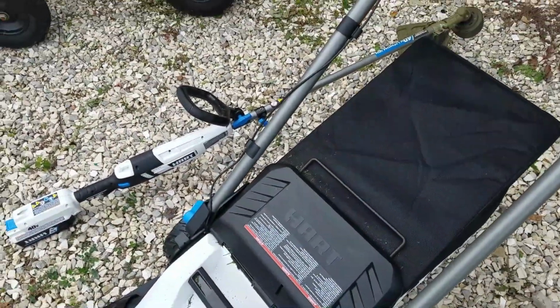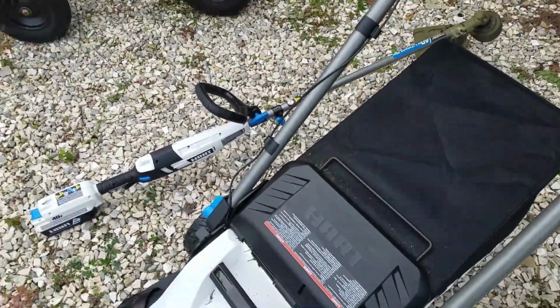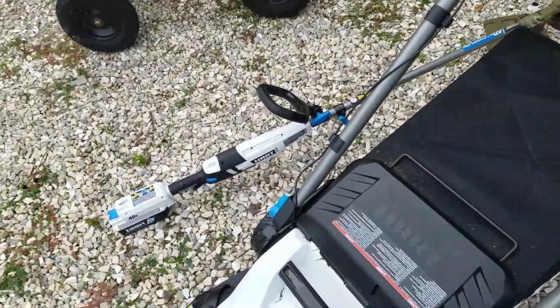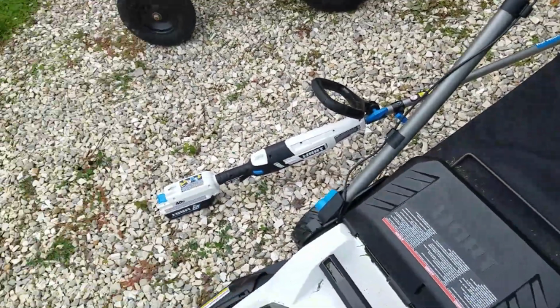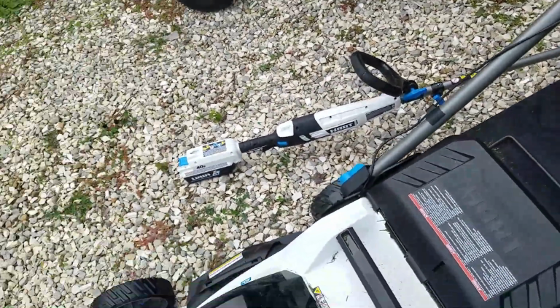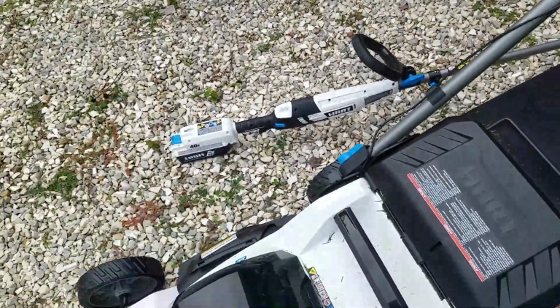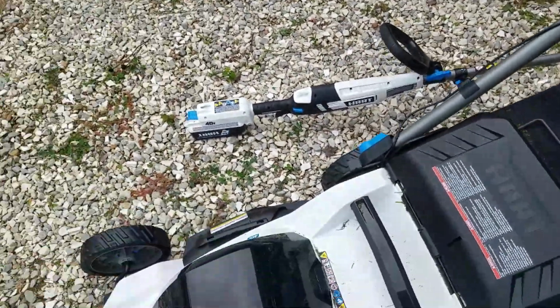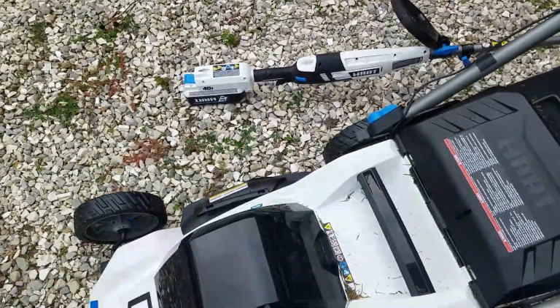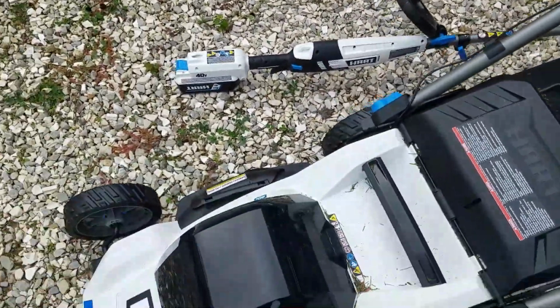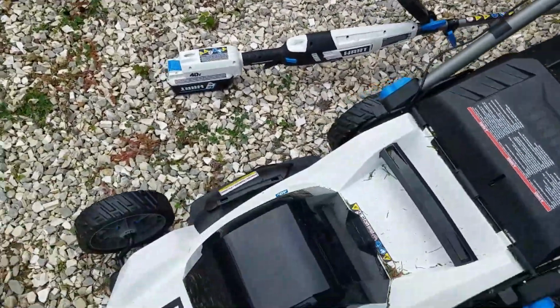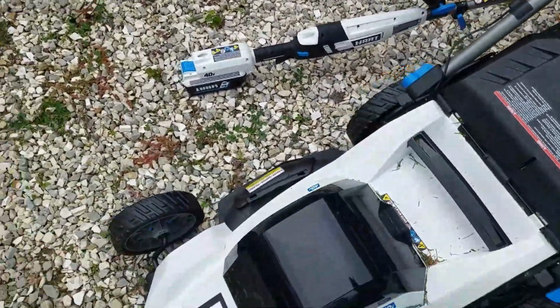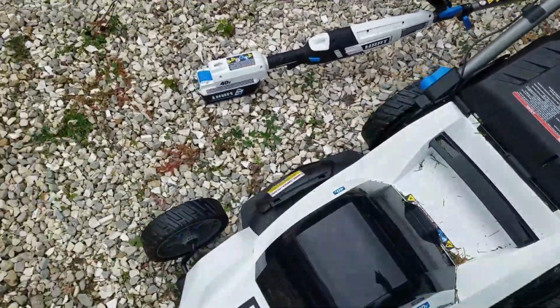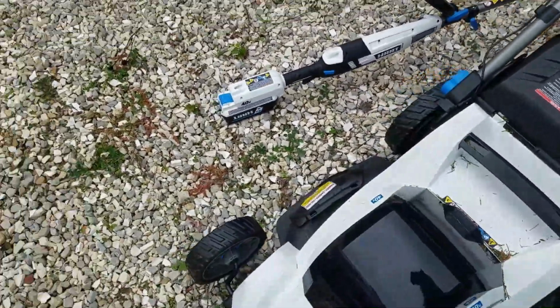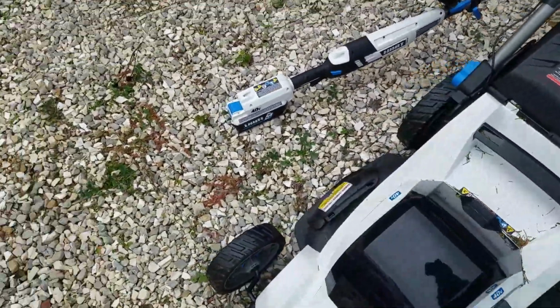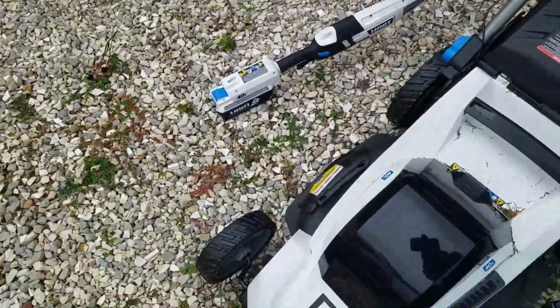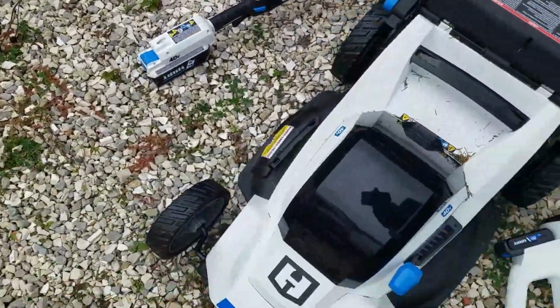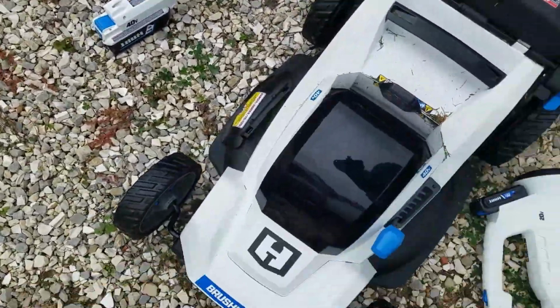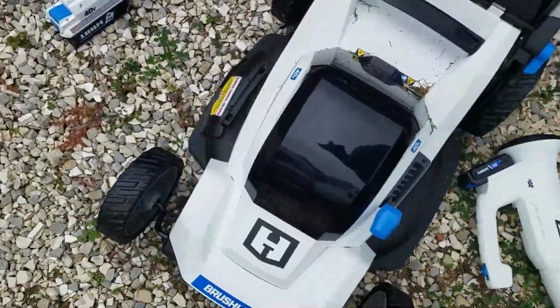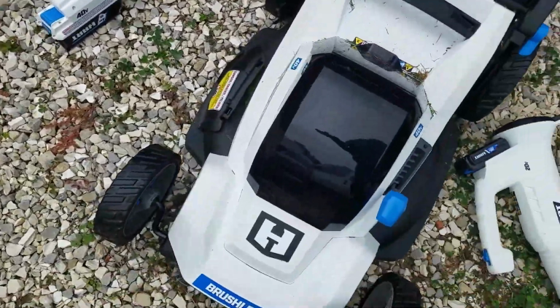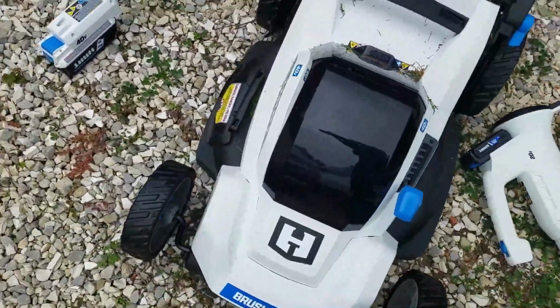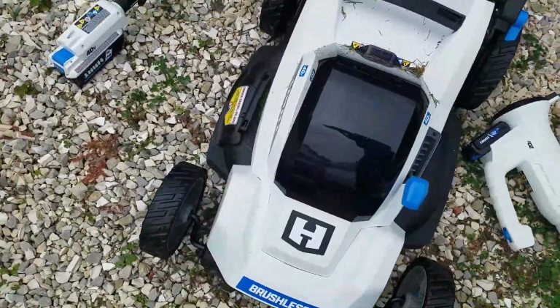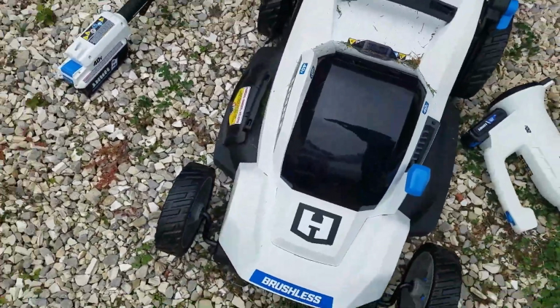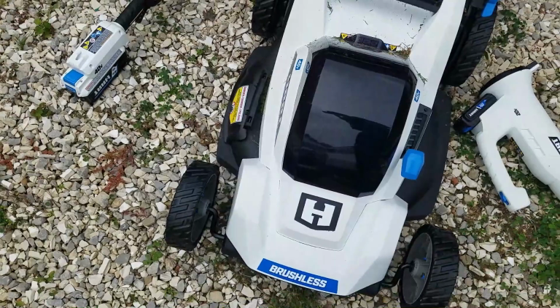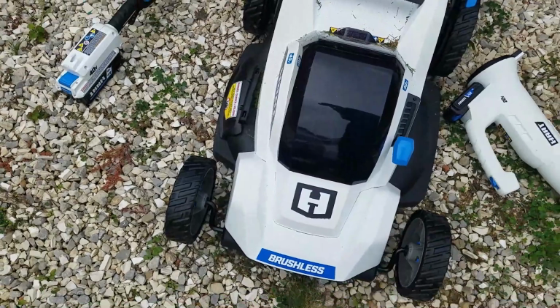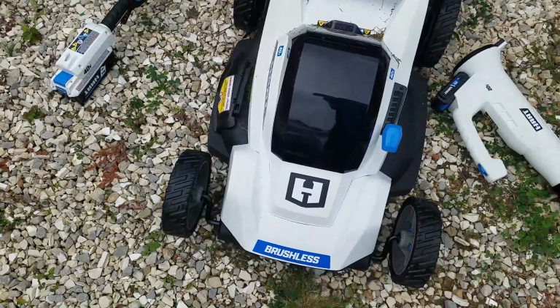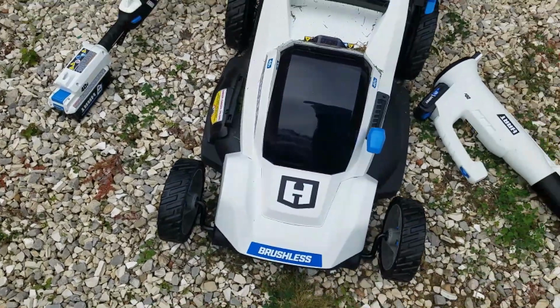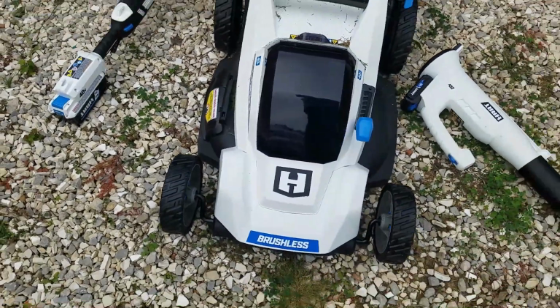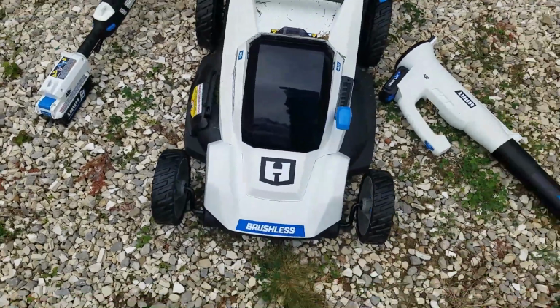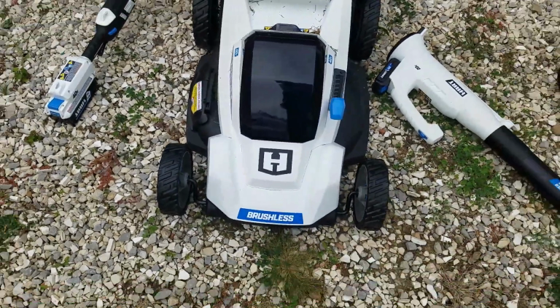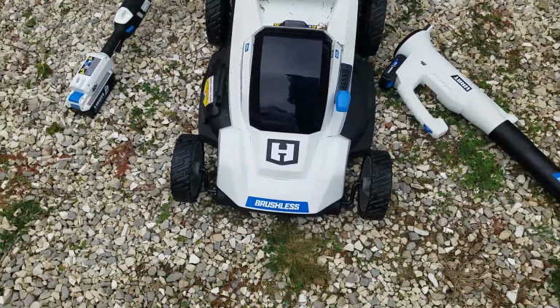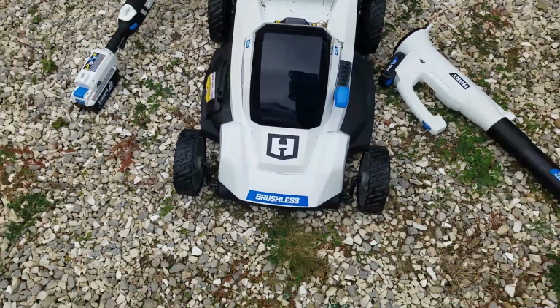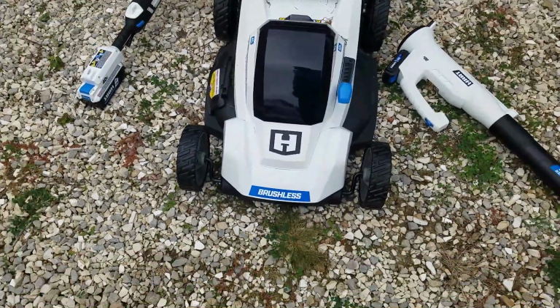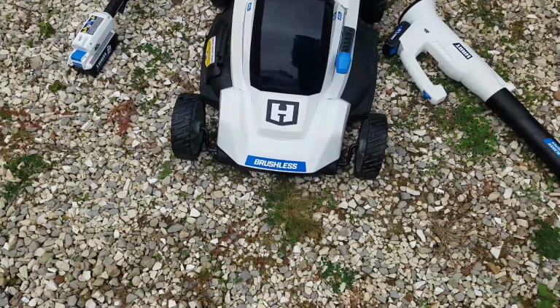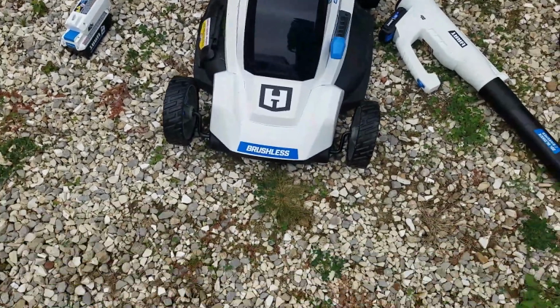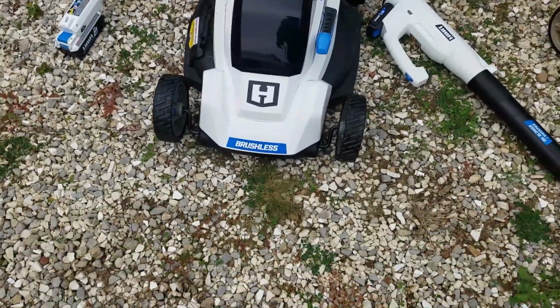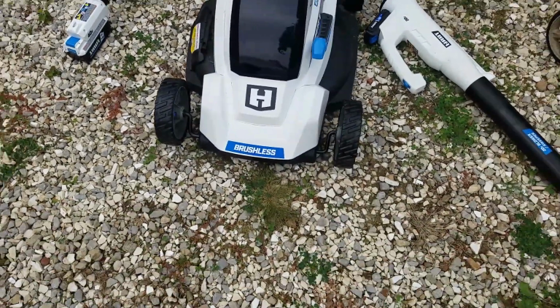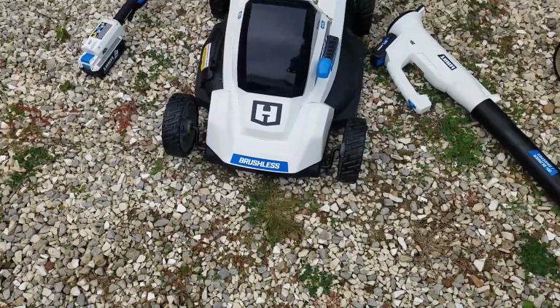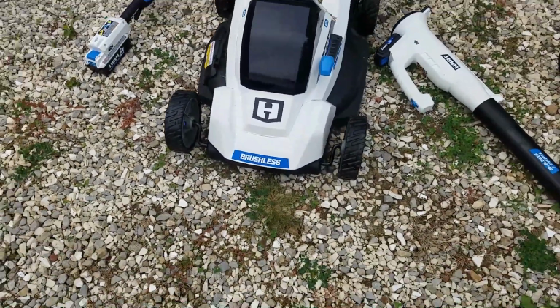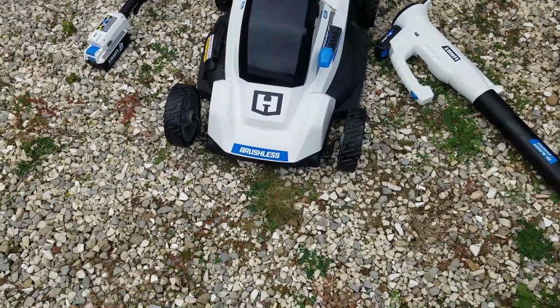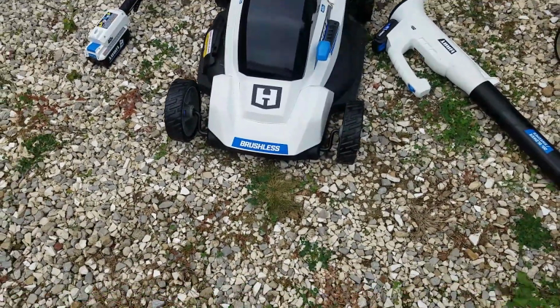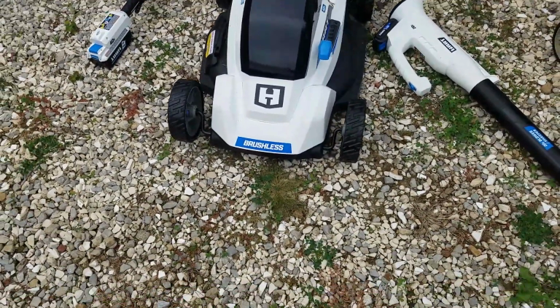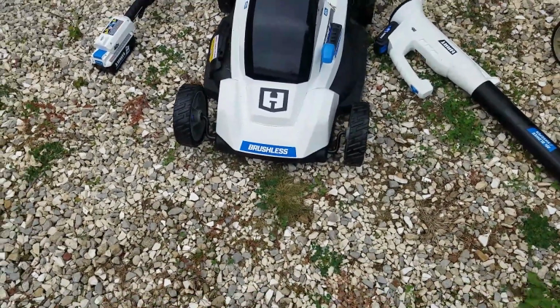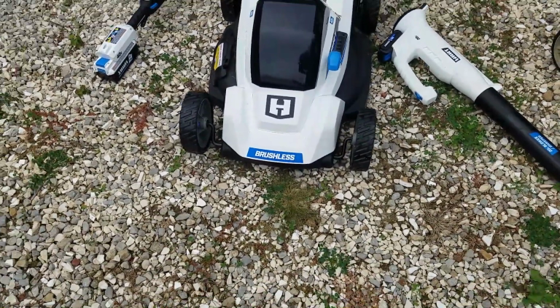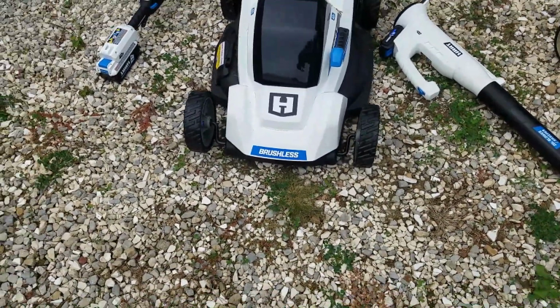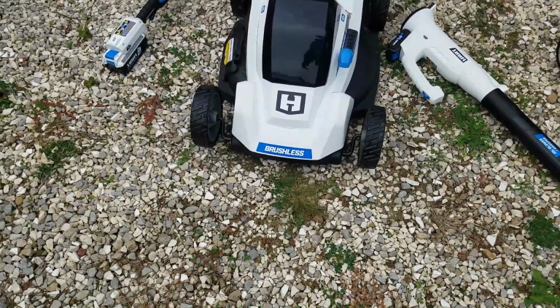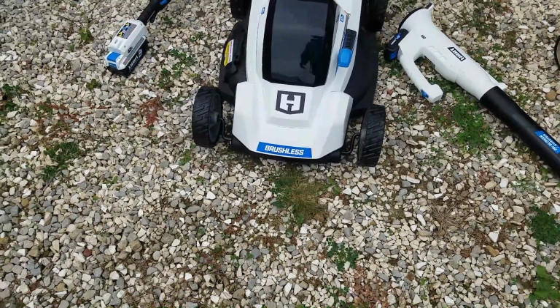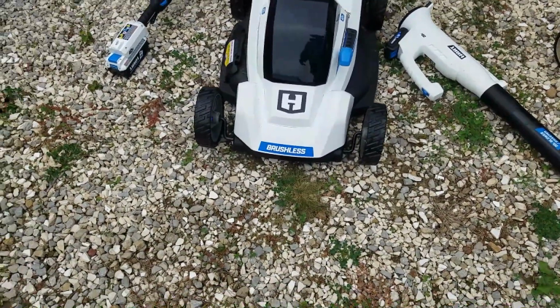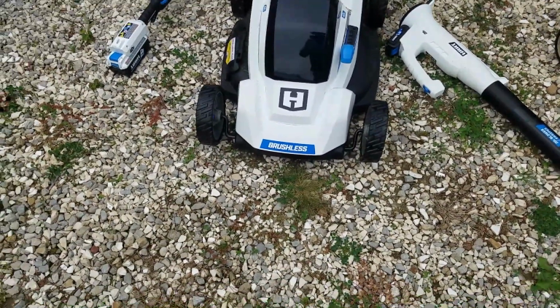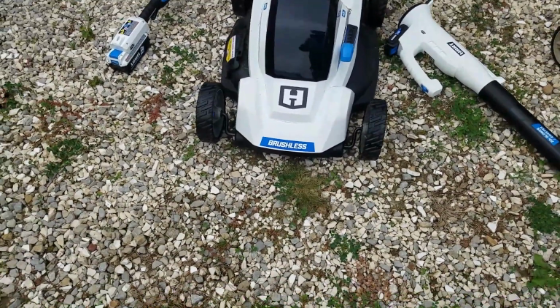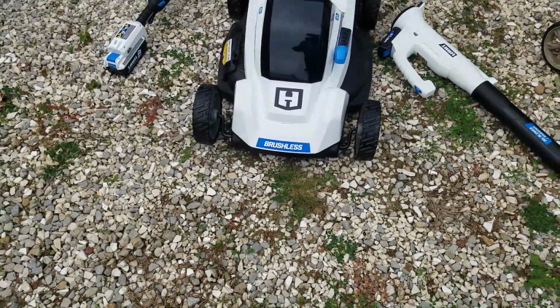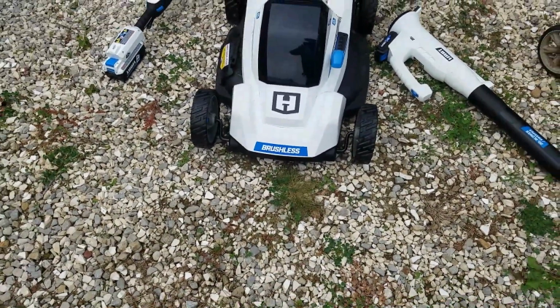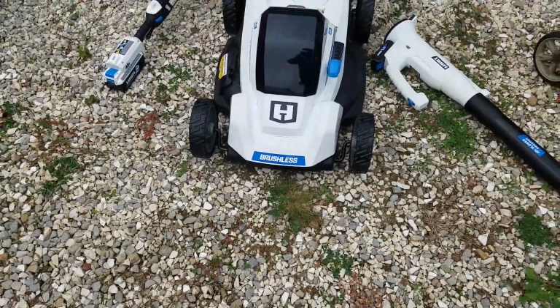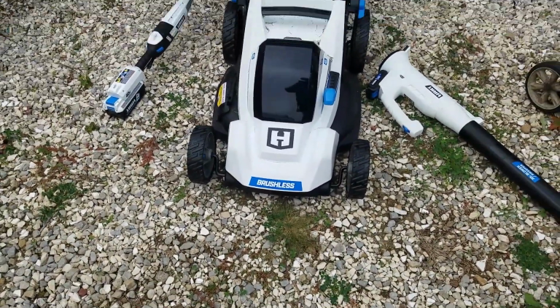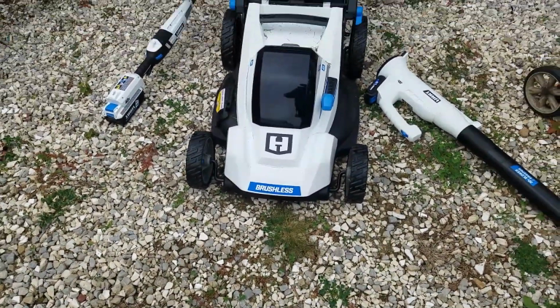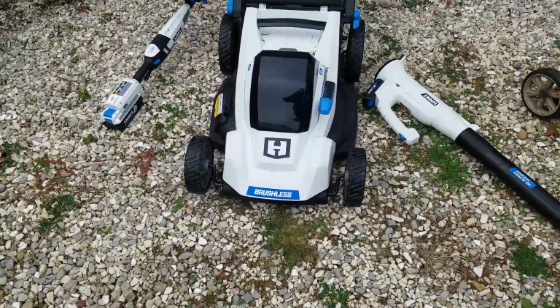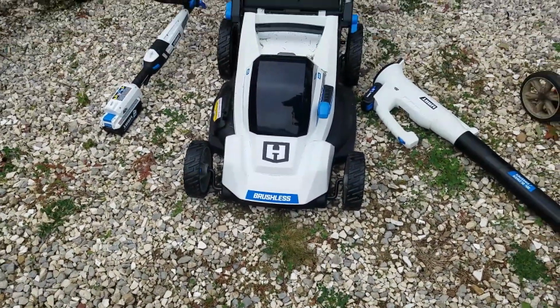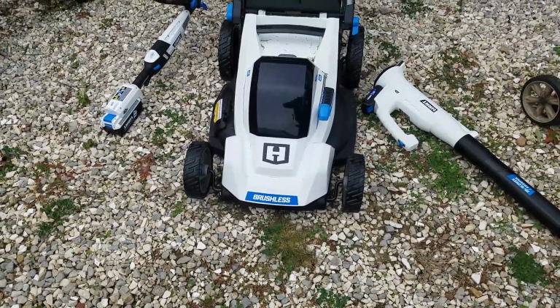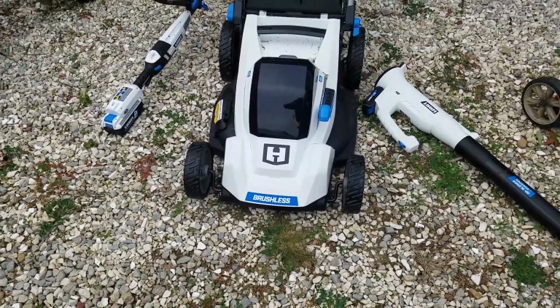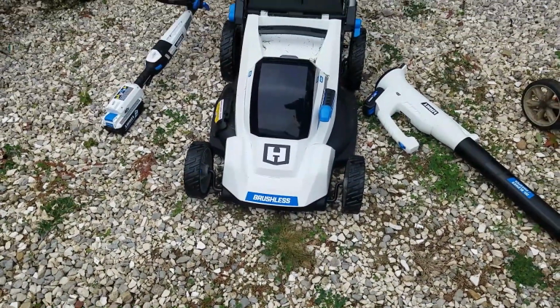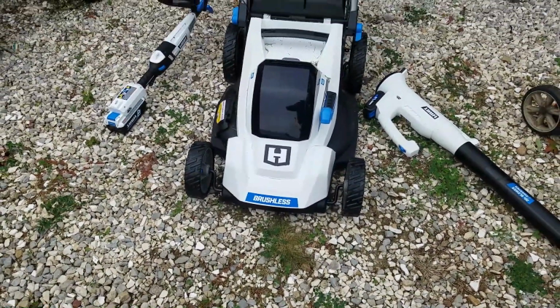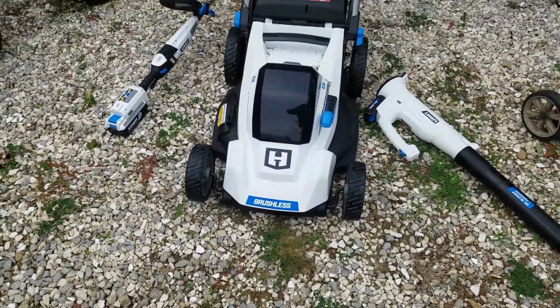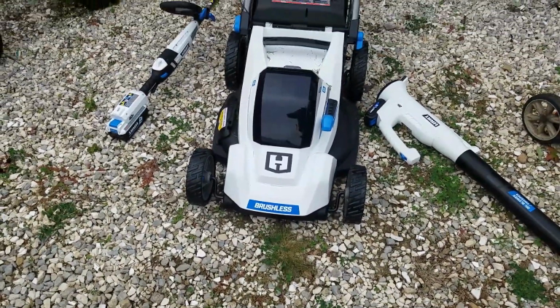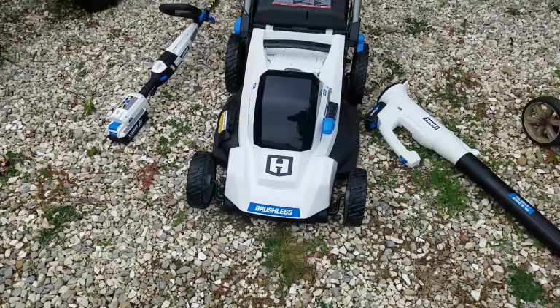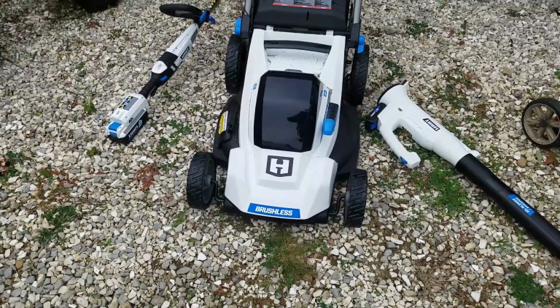All in all, yeah, it'll work. Thanks for watching.